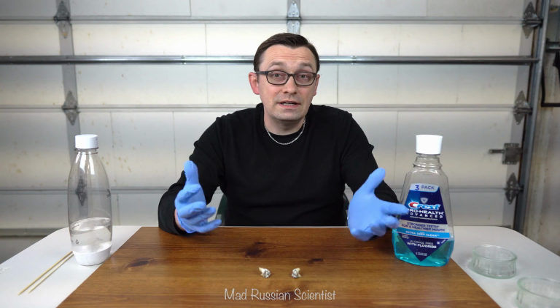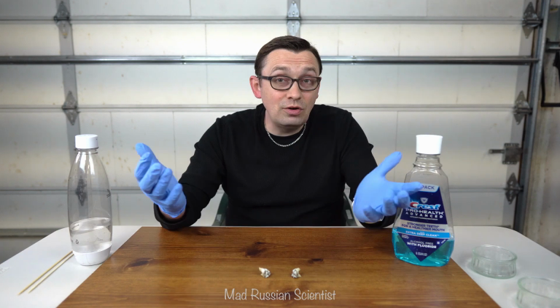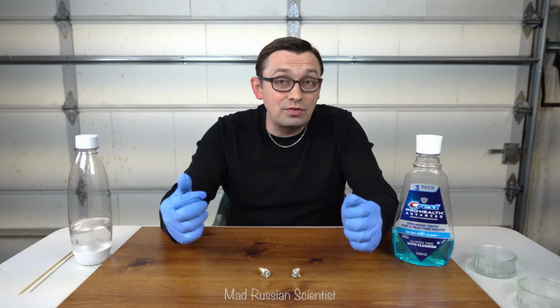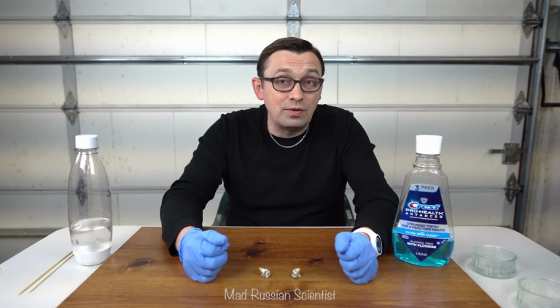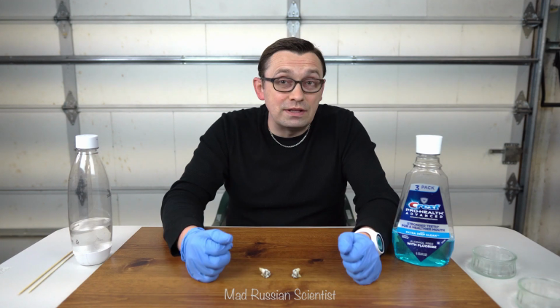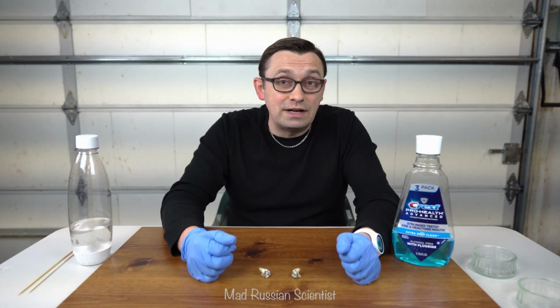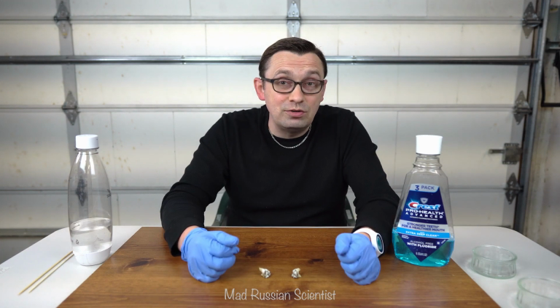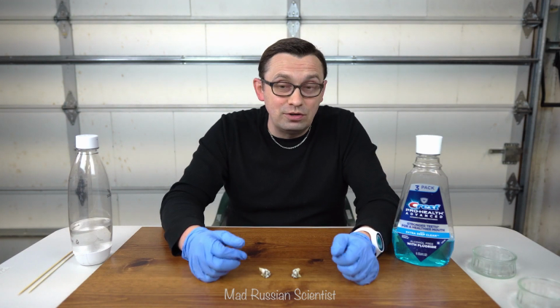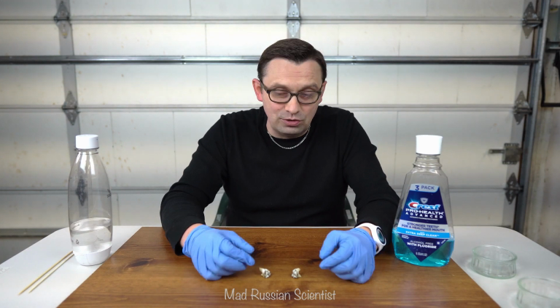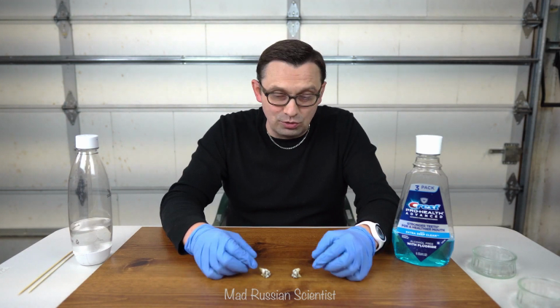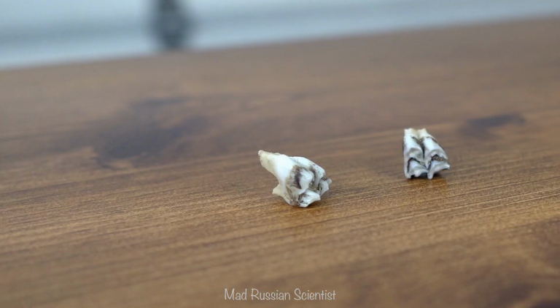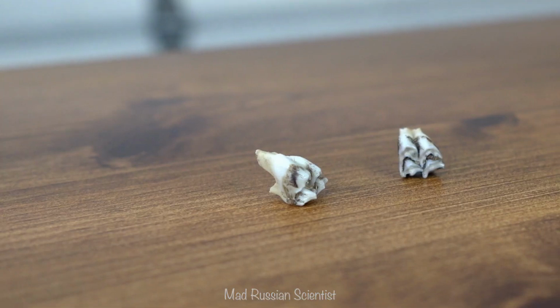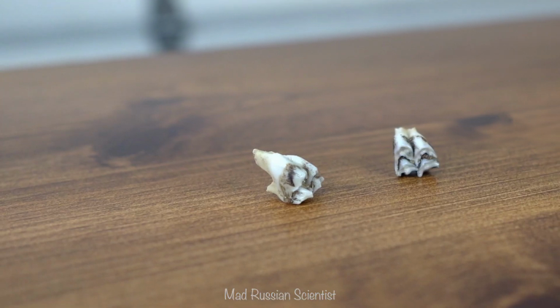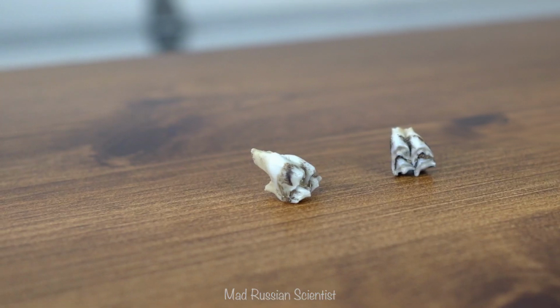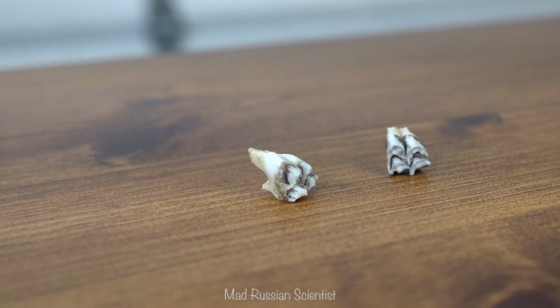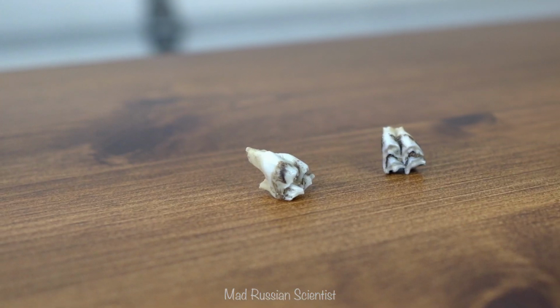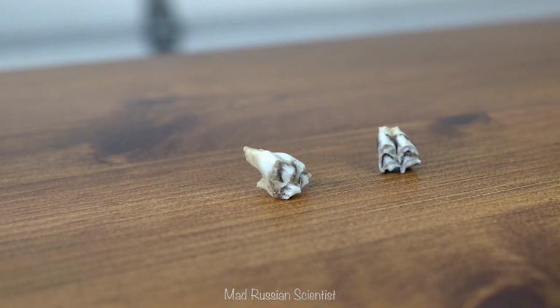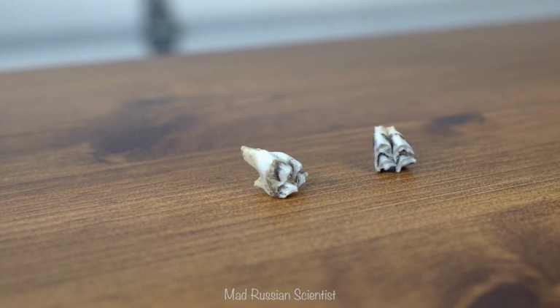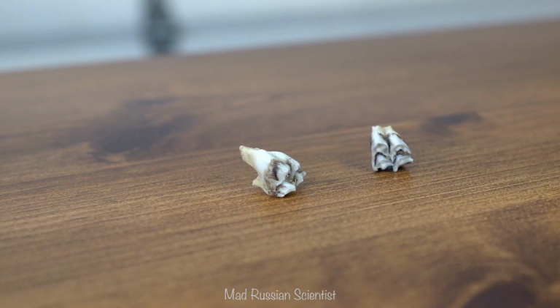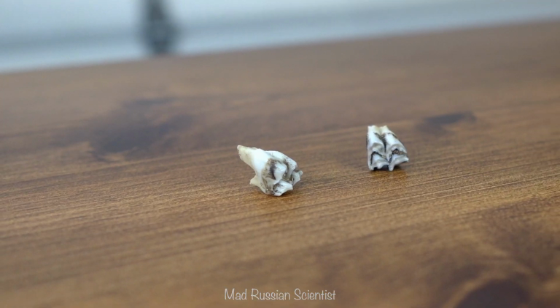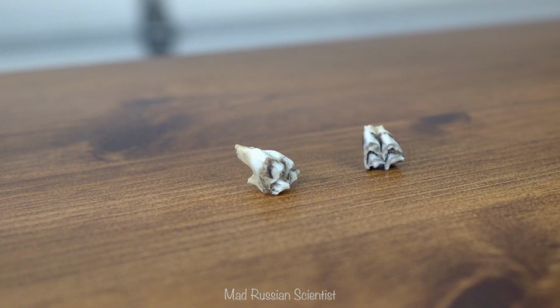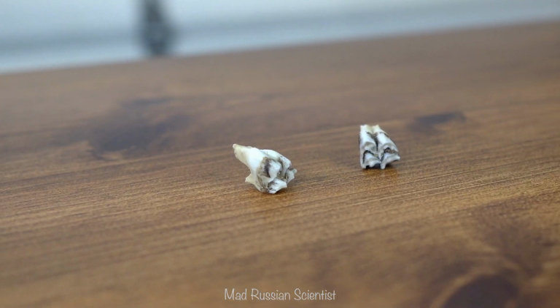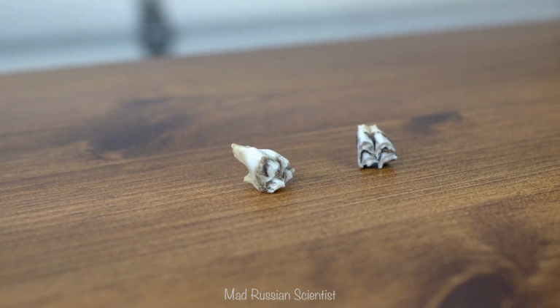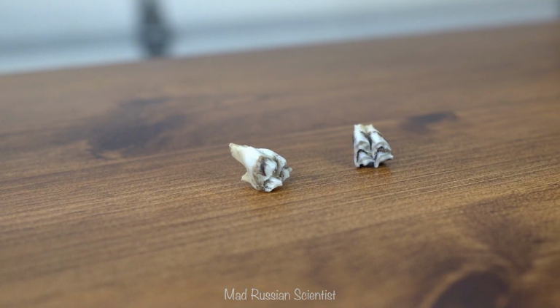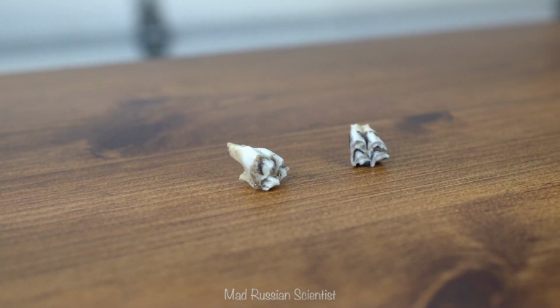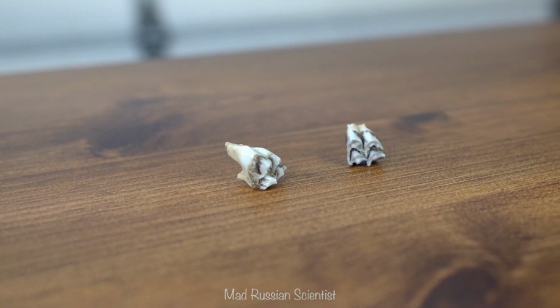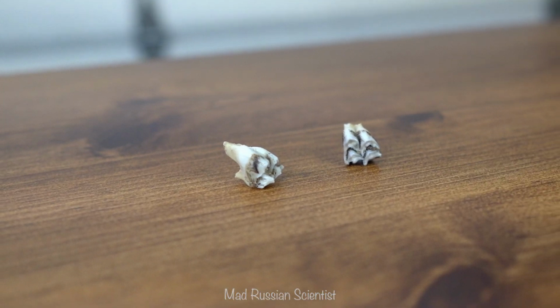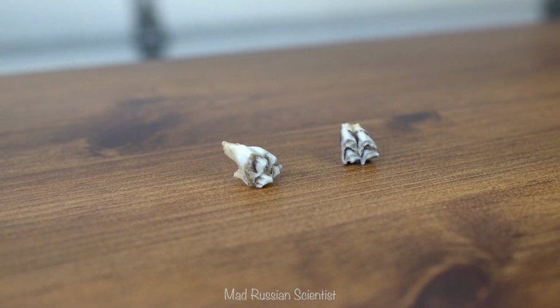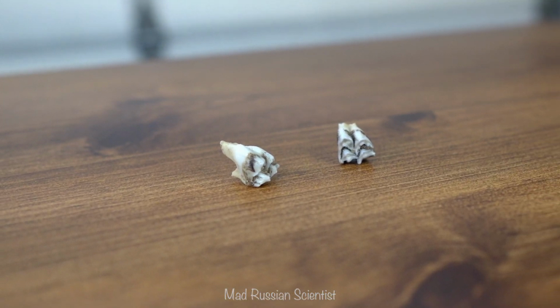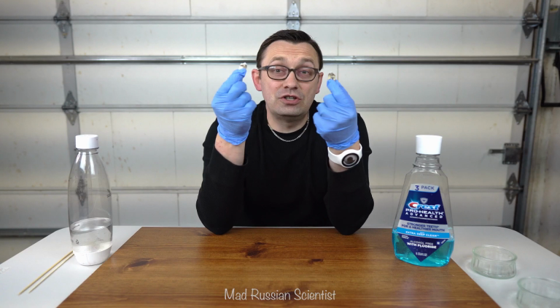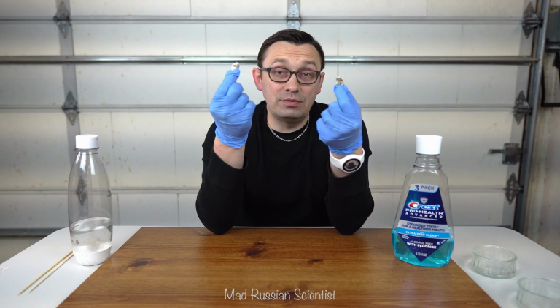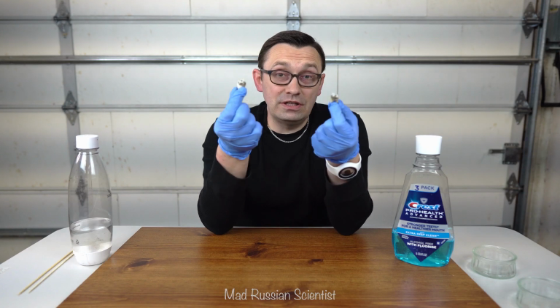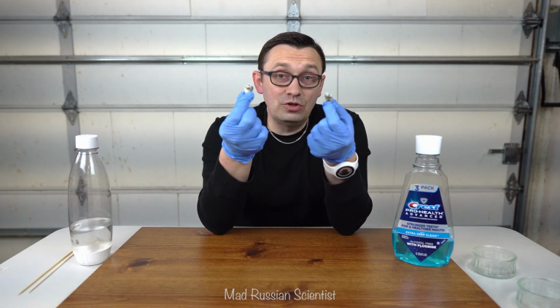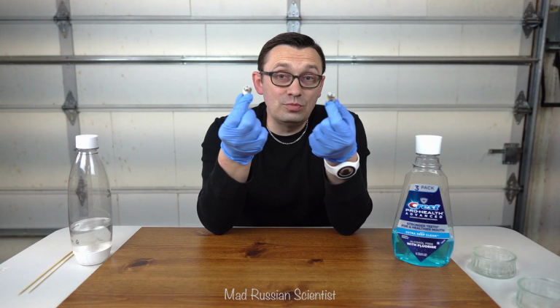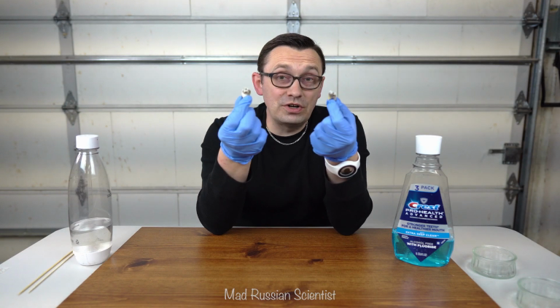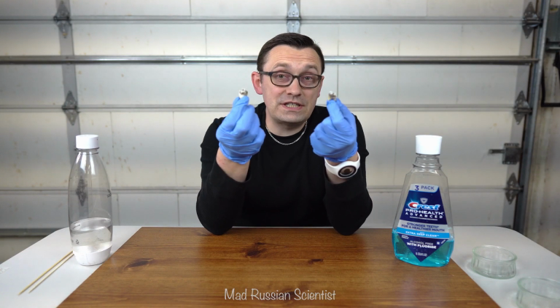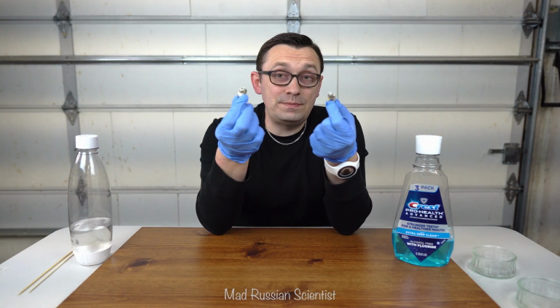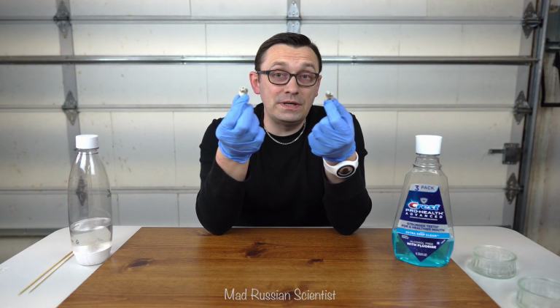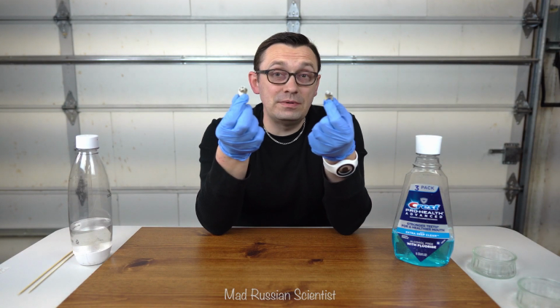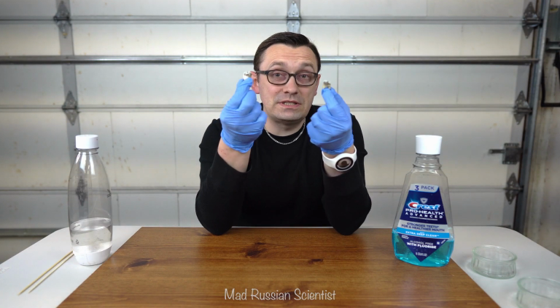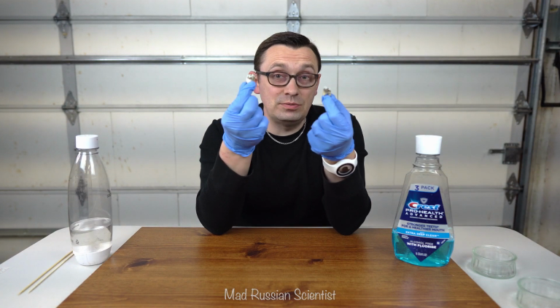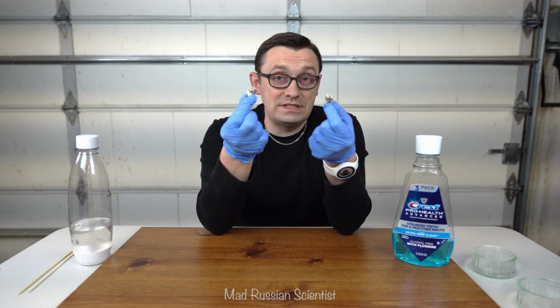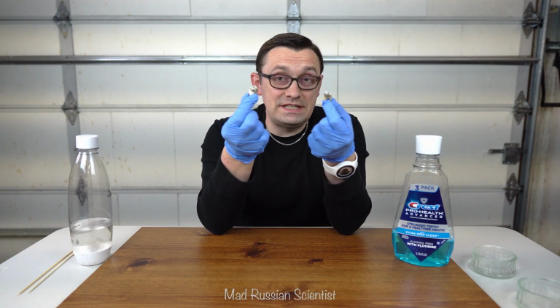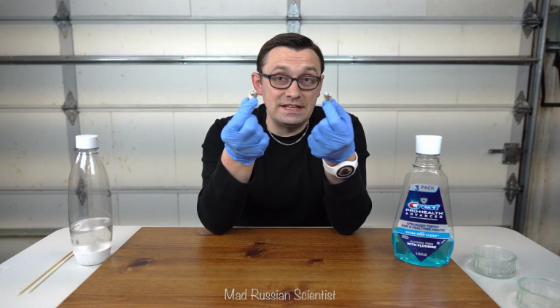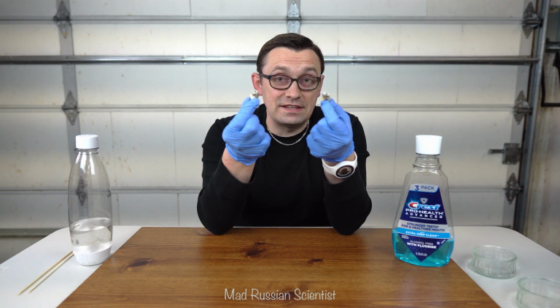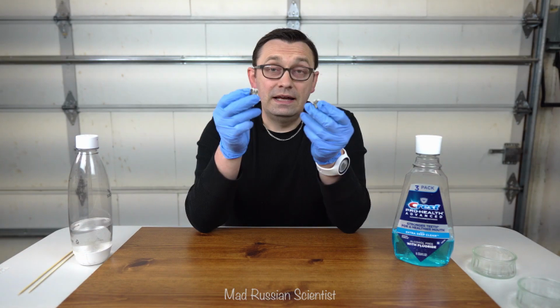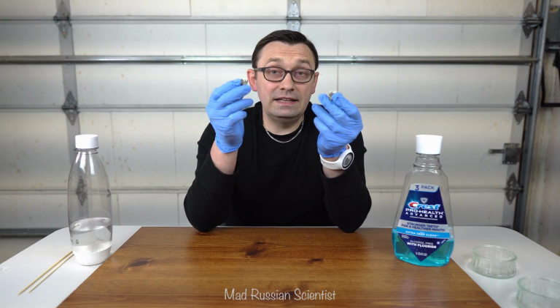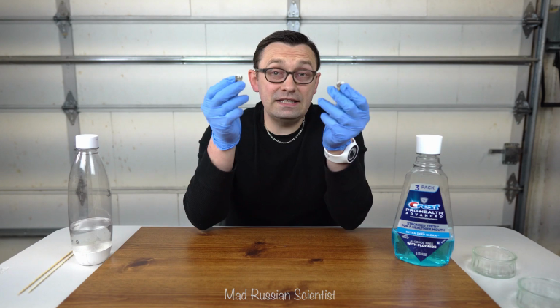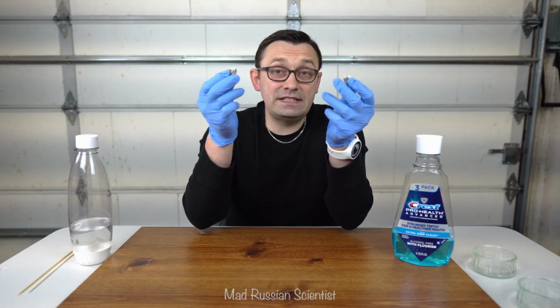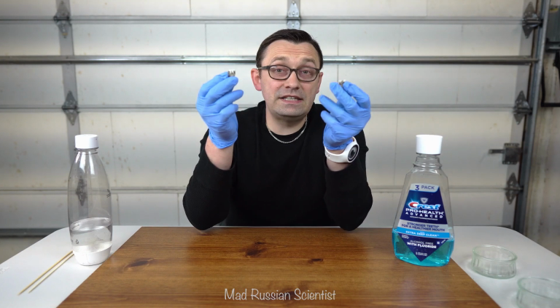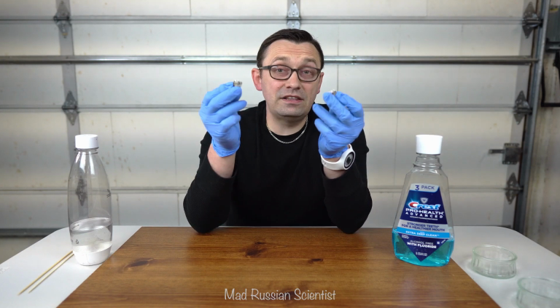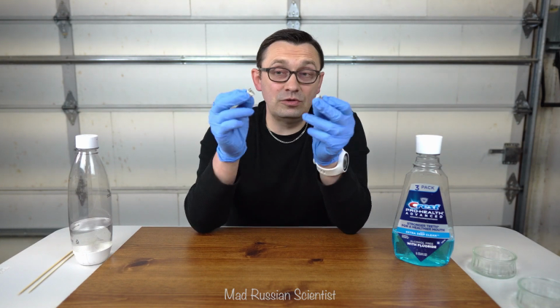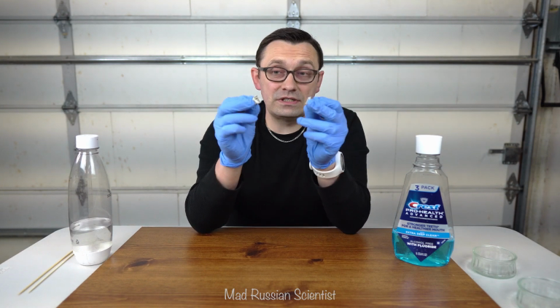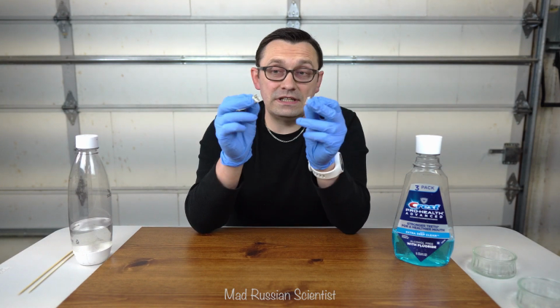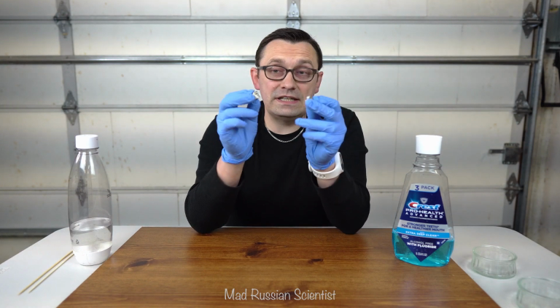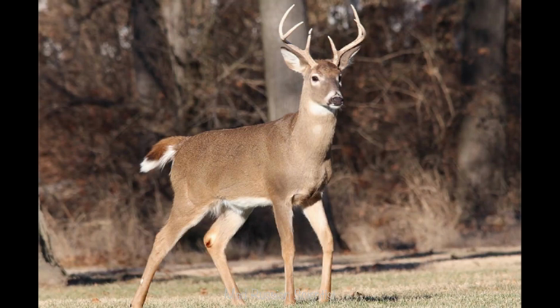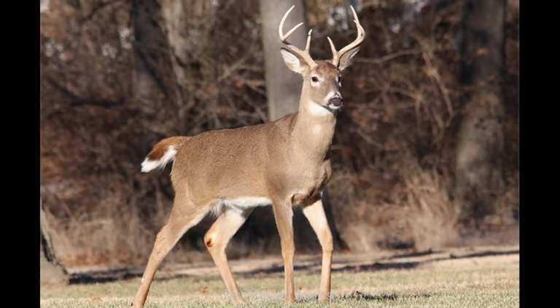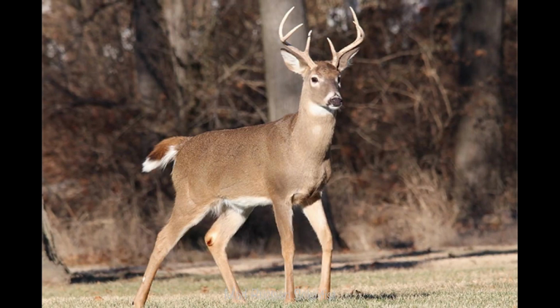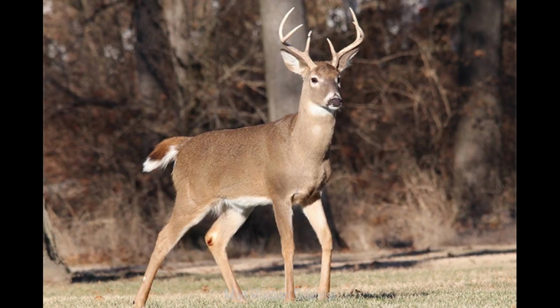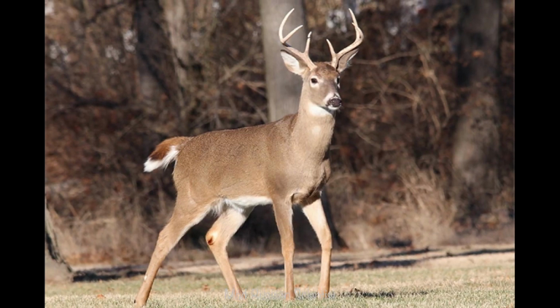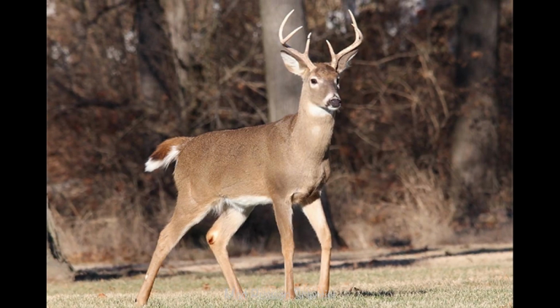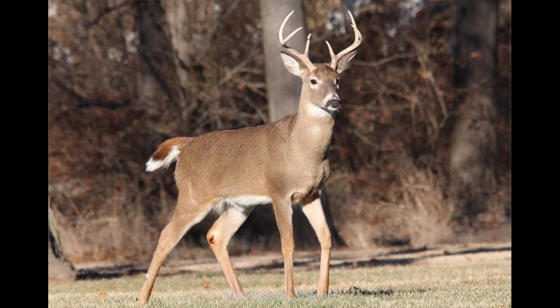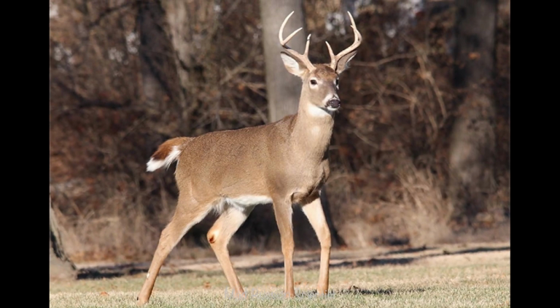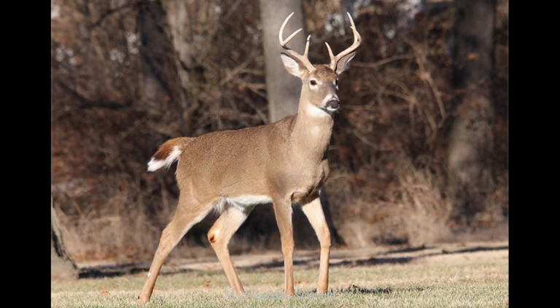Hello everyone, how you all doing? I found some more teeth on my property so I'm gonna do more experiments with teeth. This tooth looks like it belongs to a deer.